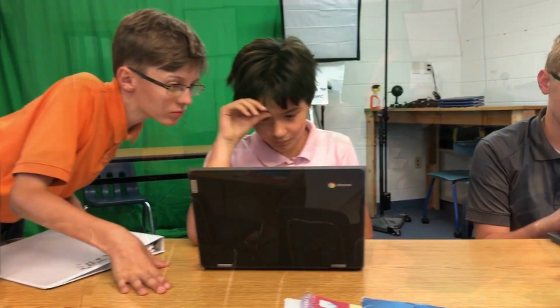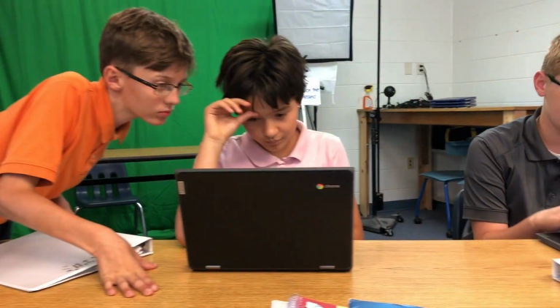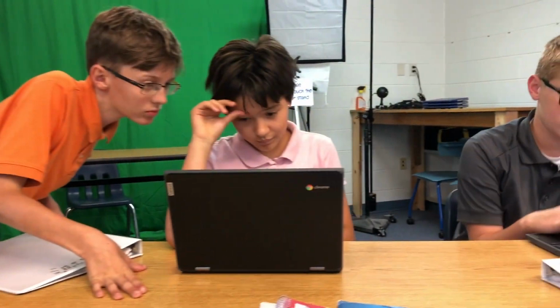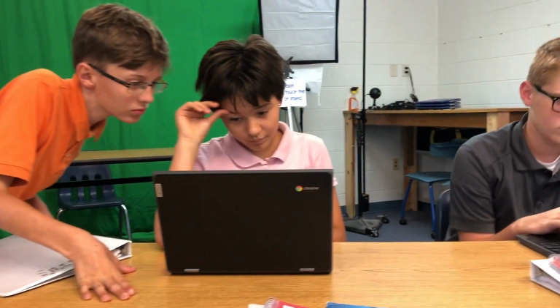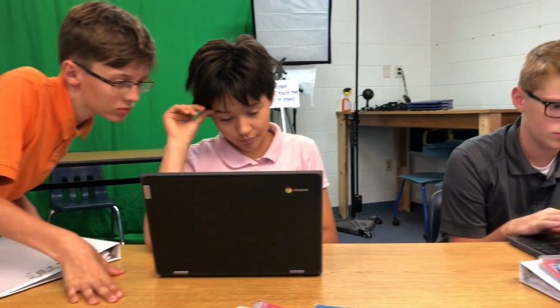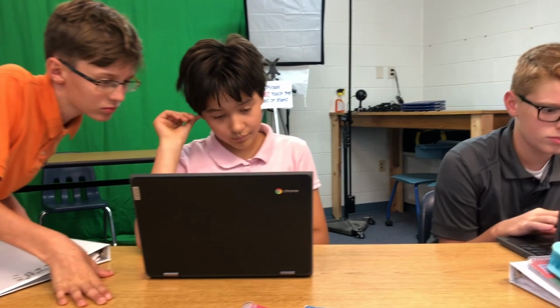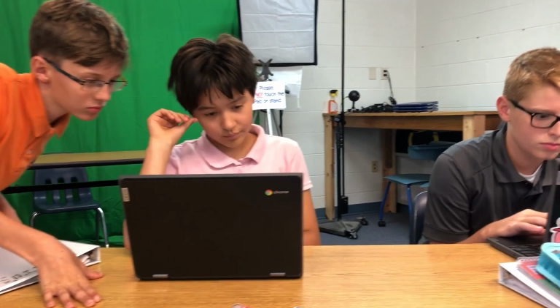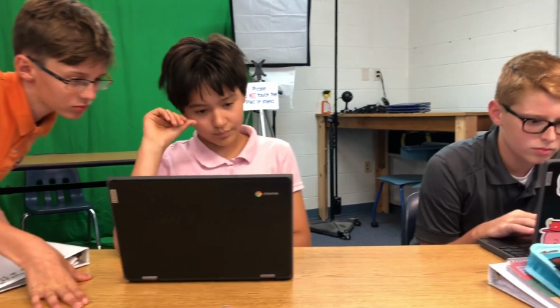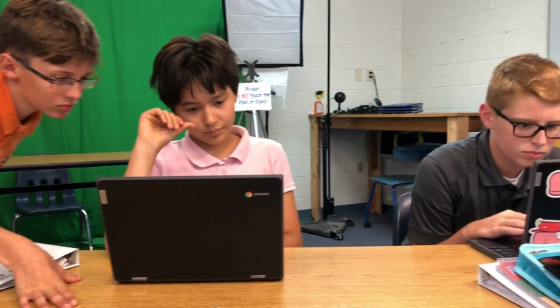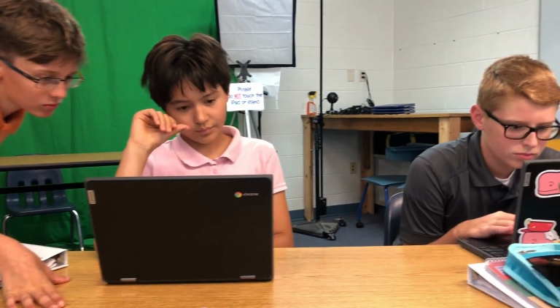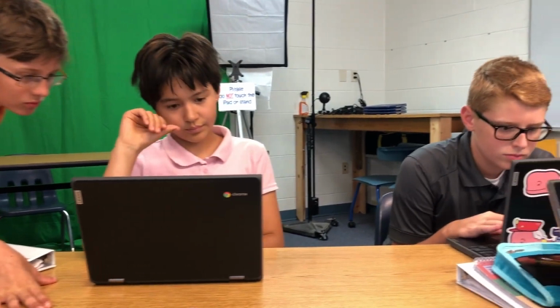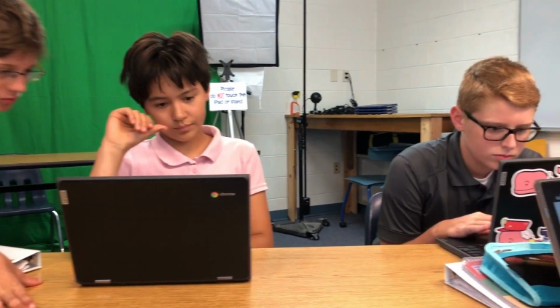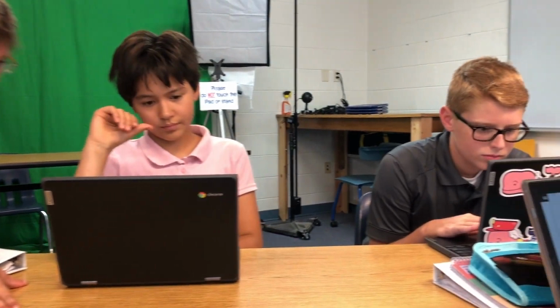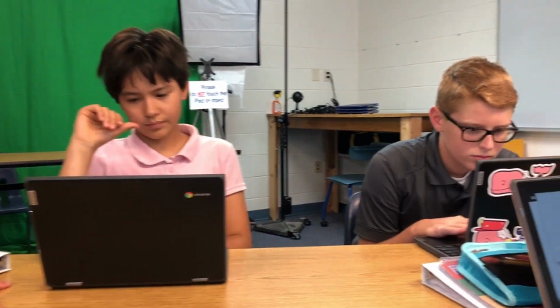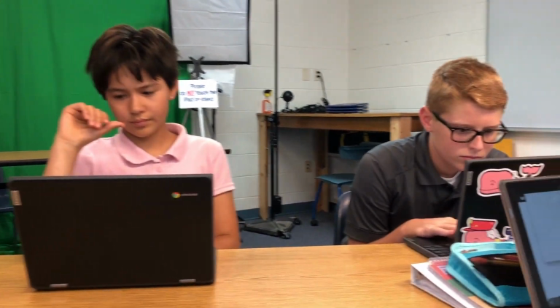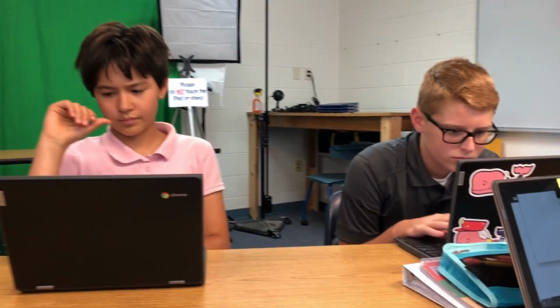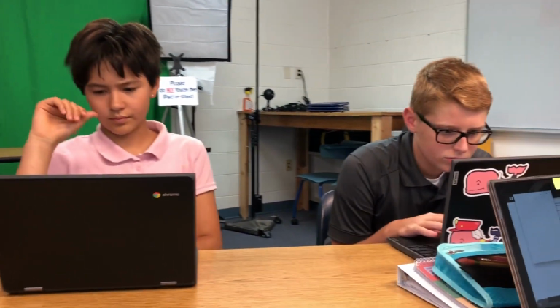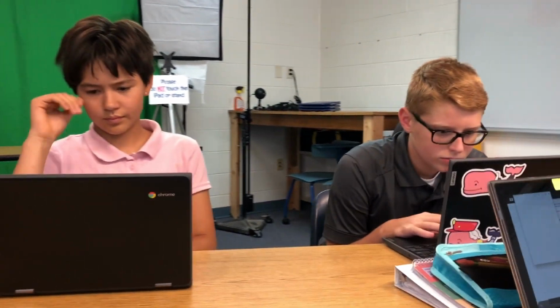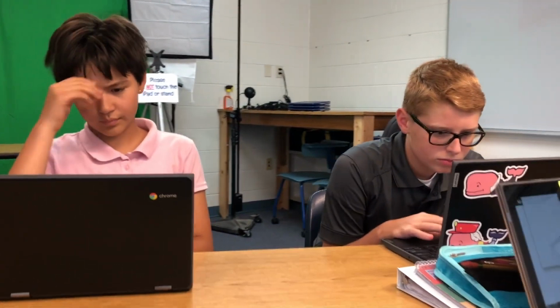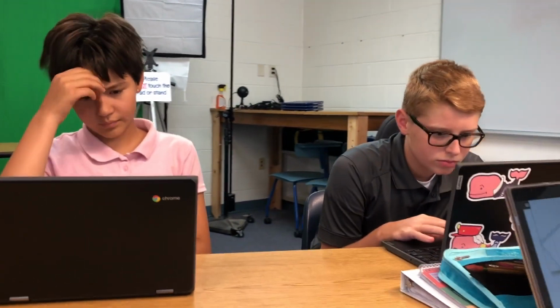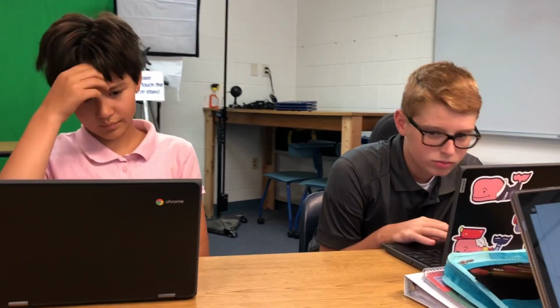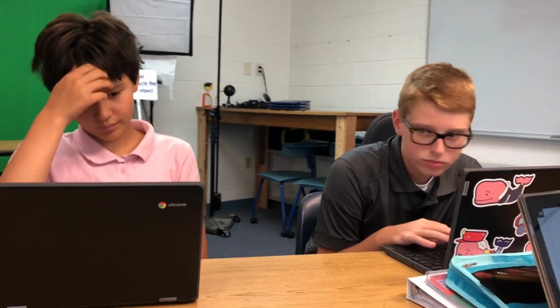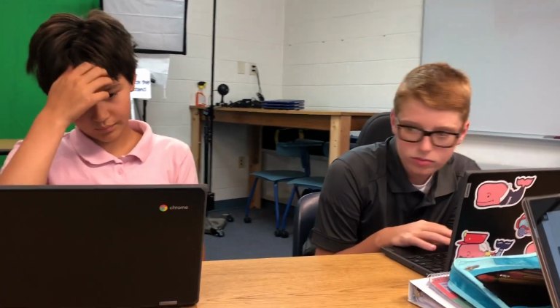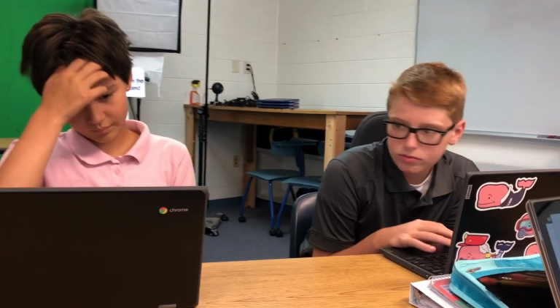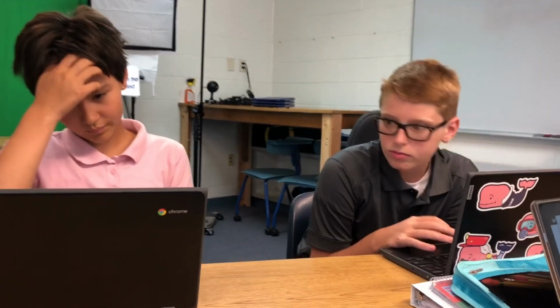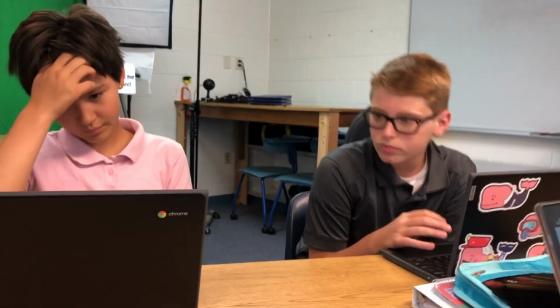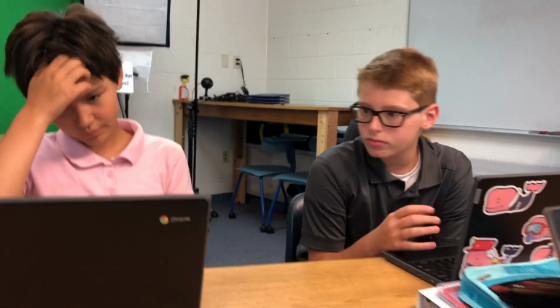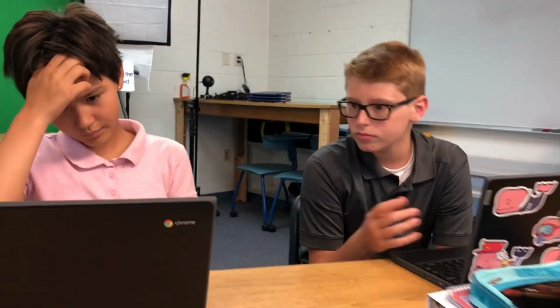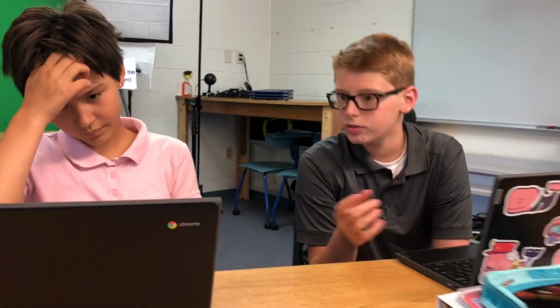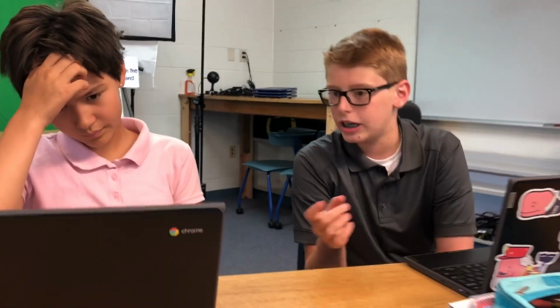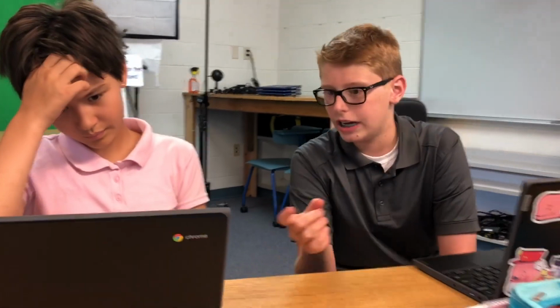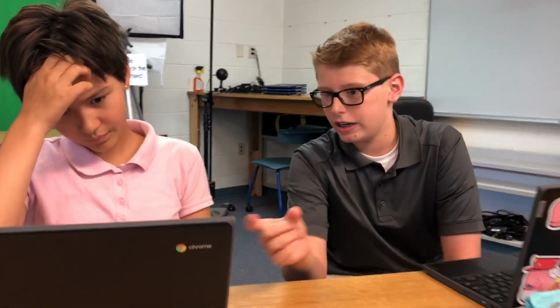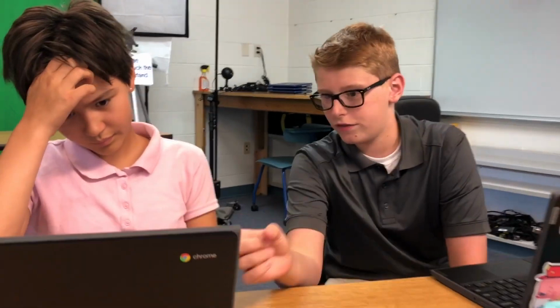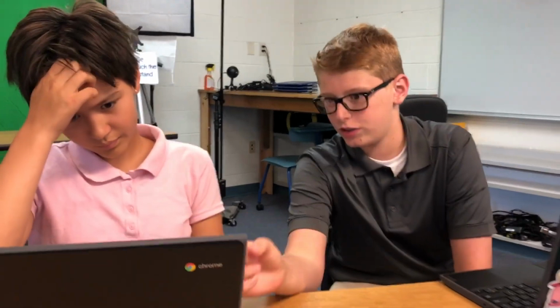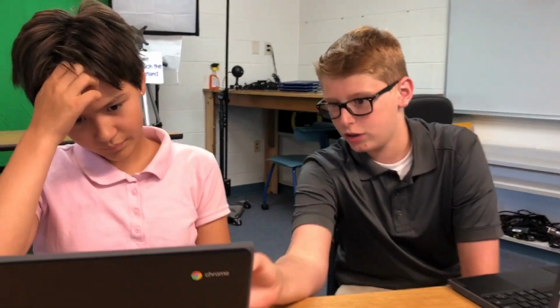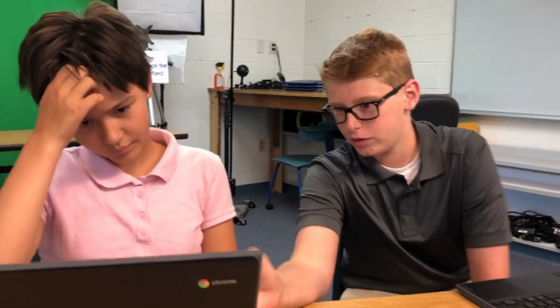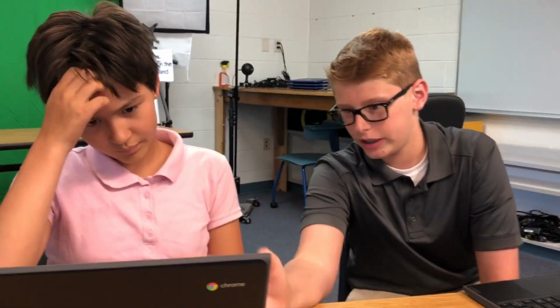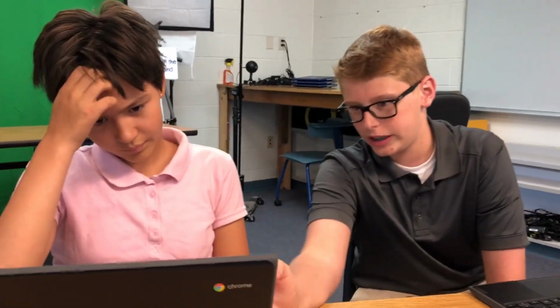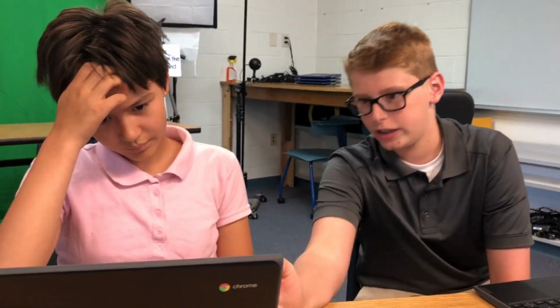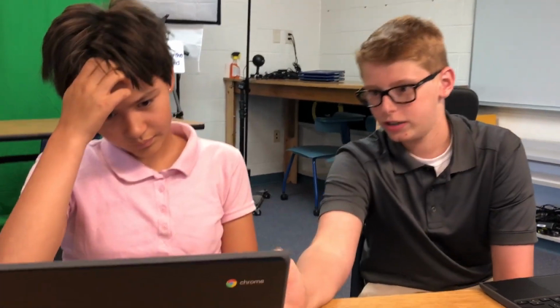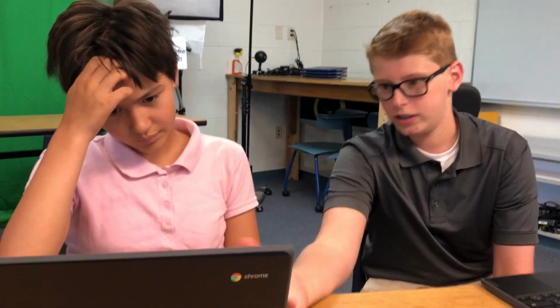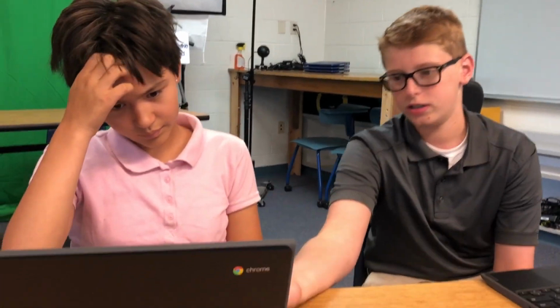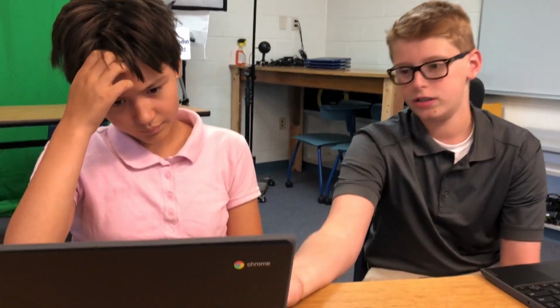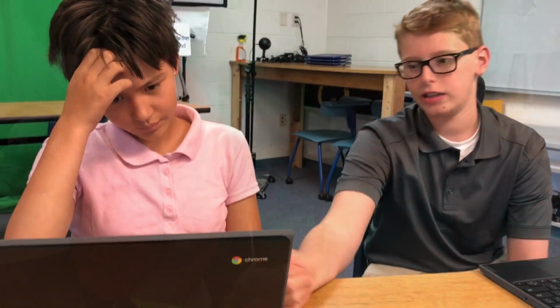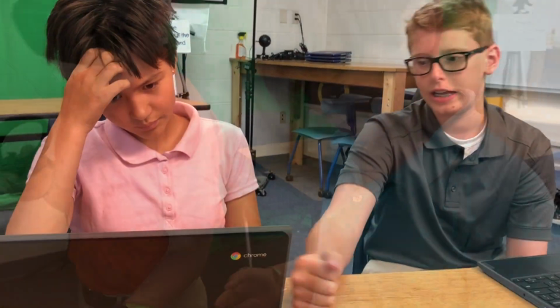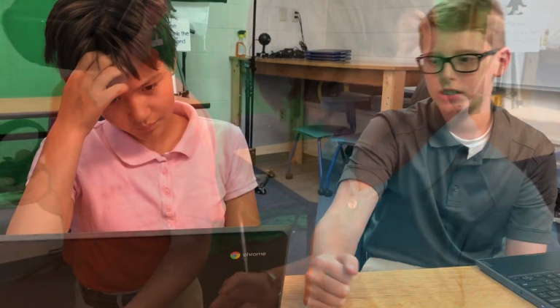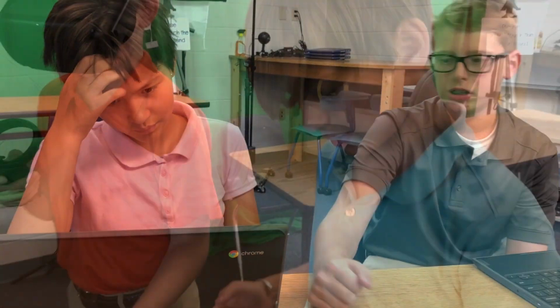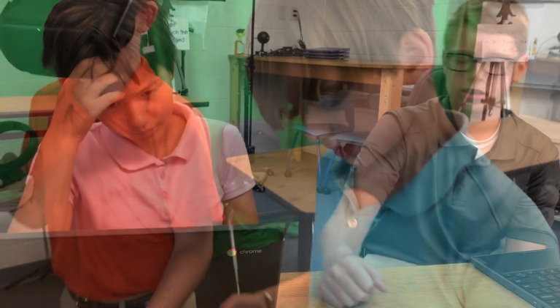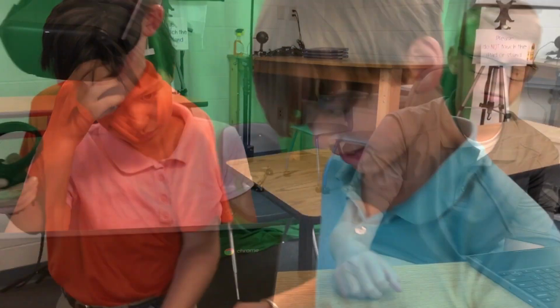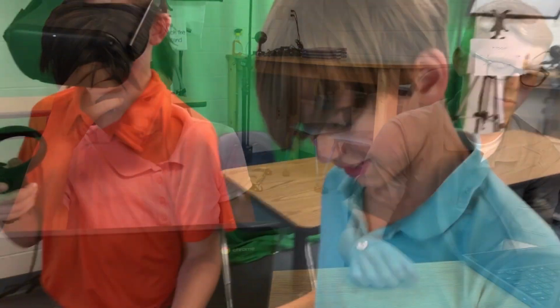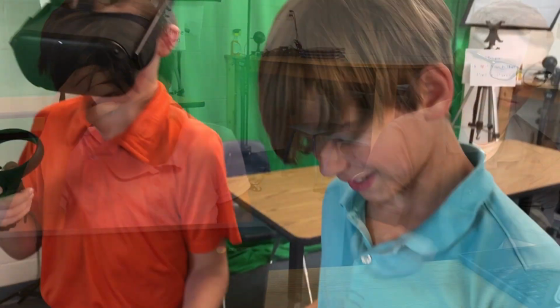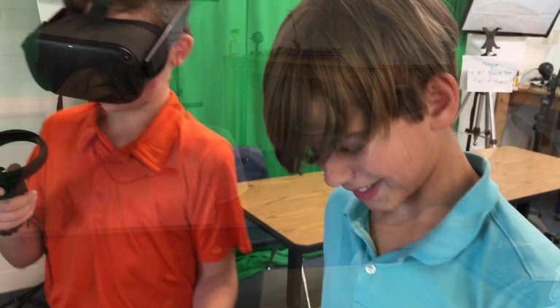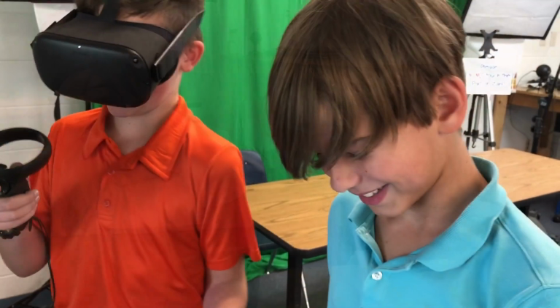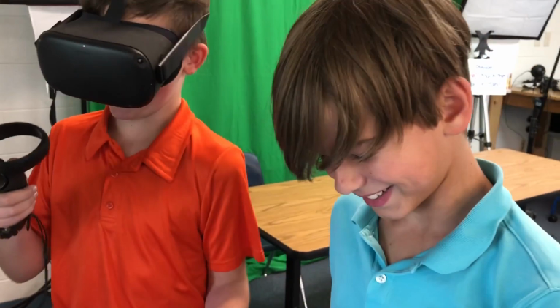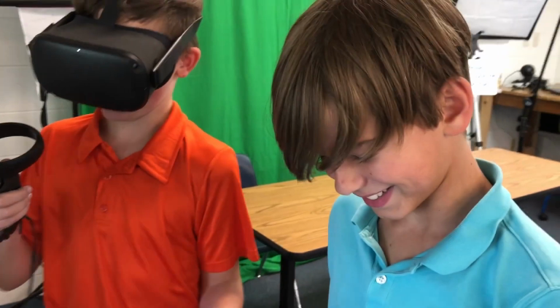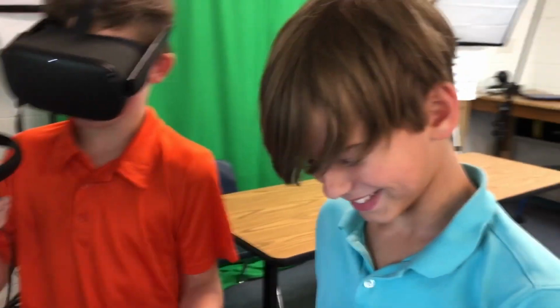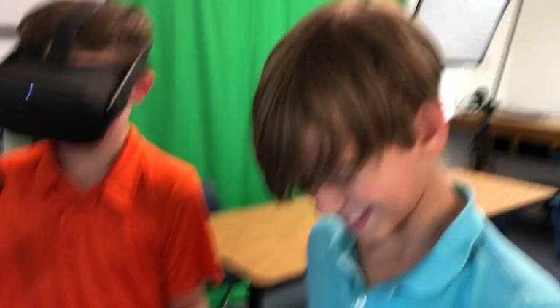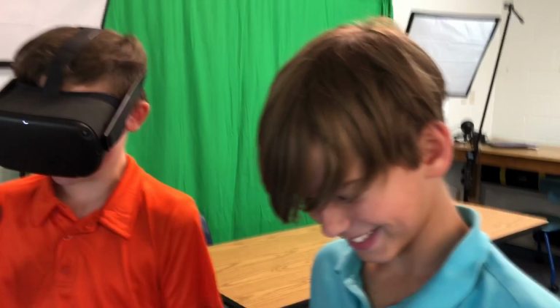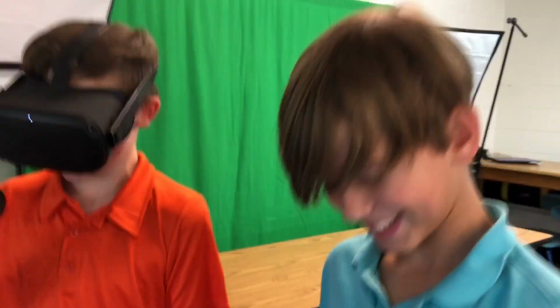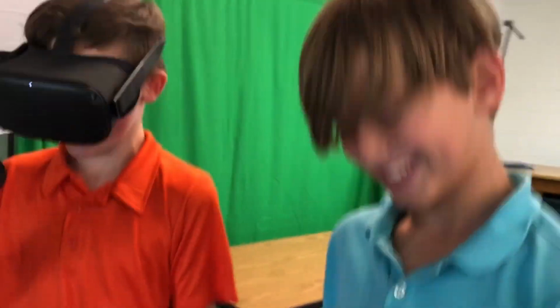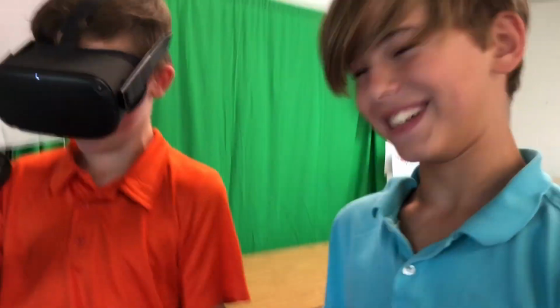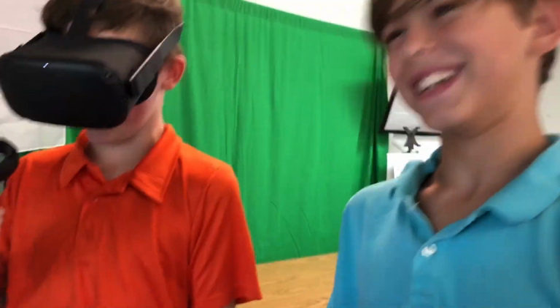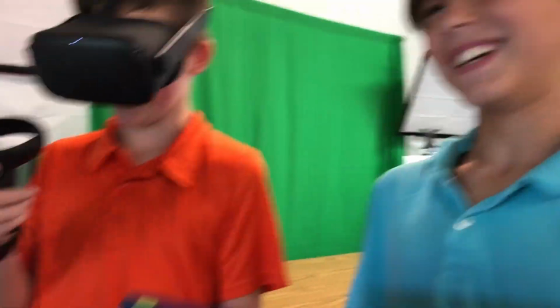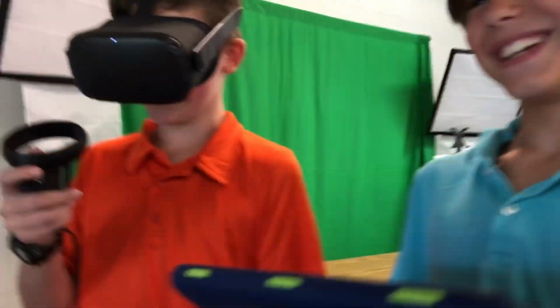Upper school students will design, create, and program their virtual worlds in CoSpaces and then explore their creations through the headsets.